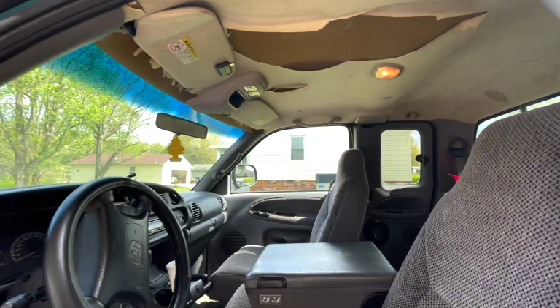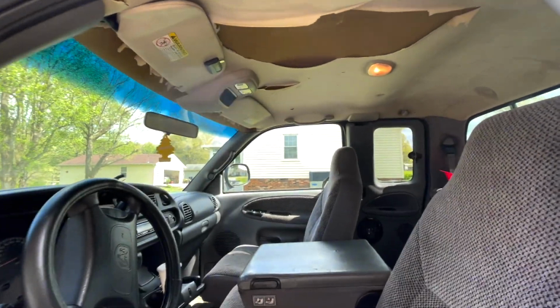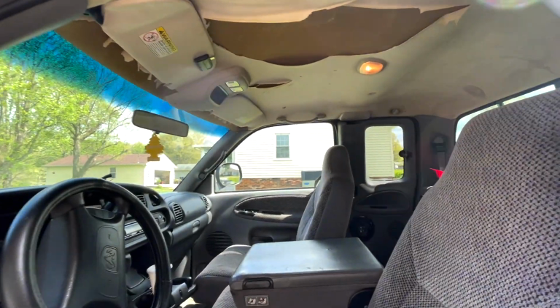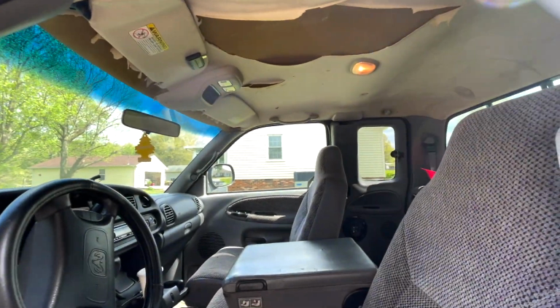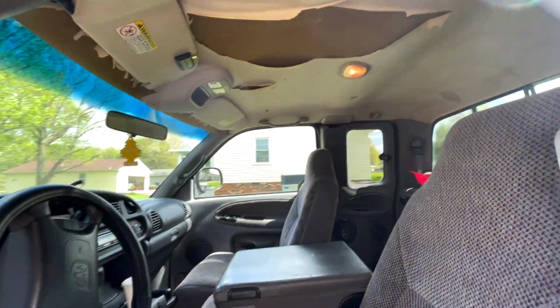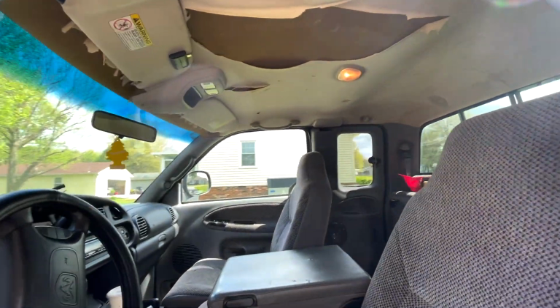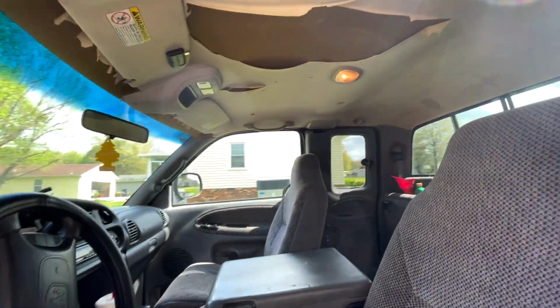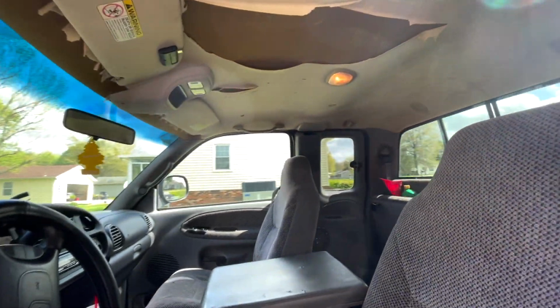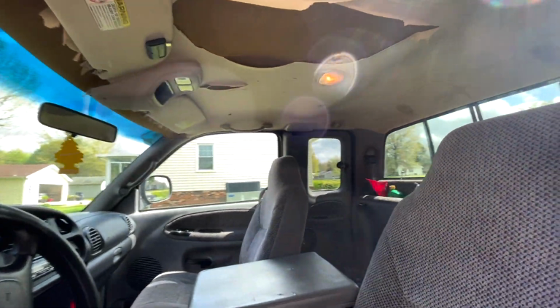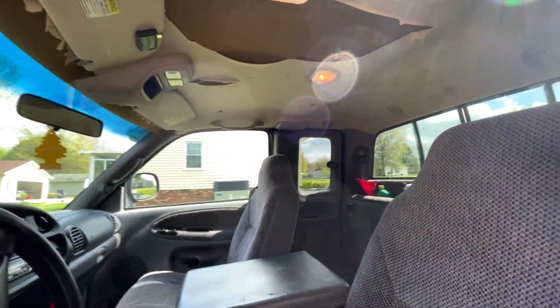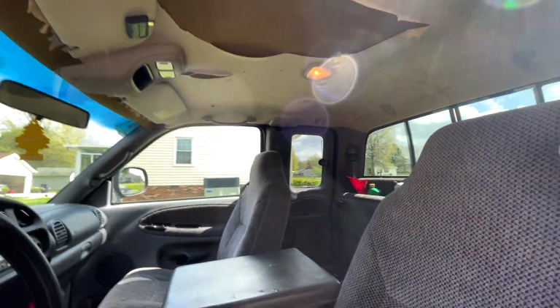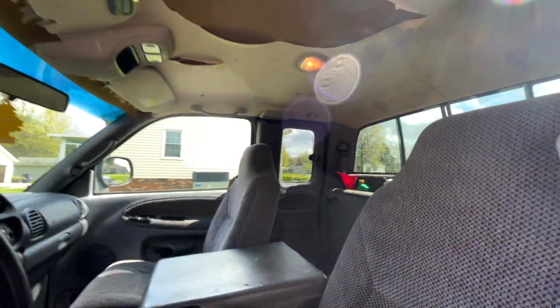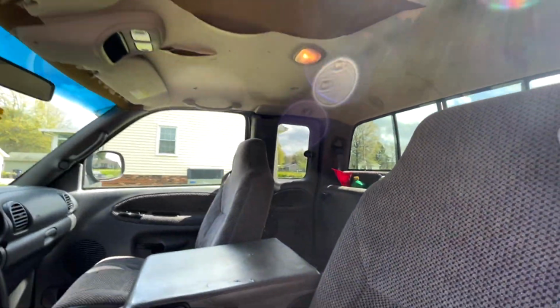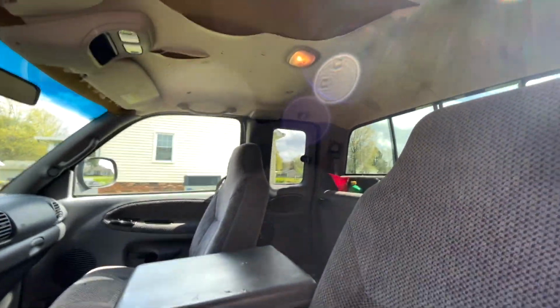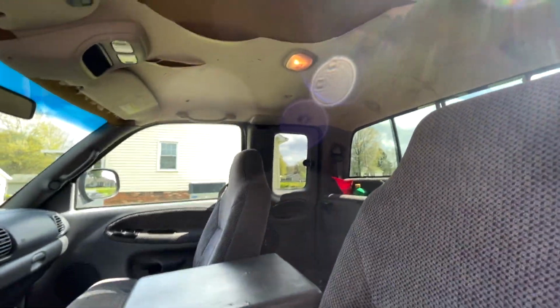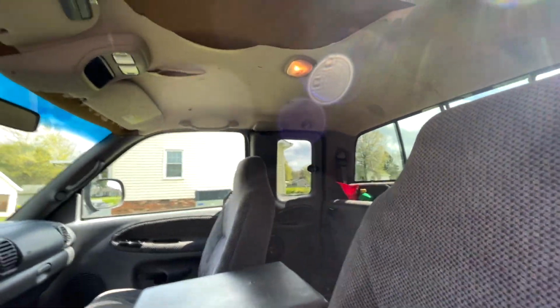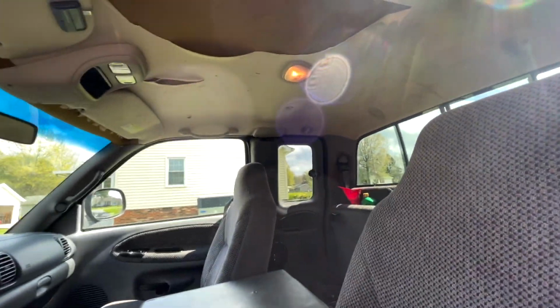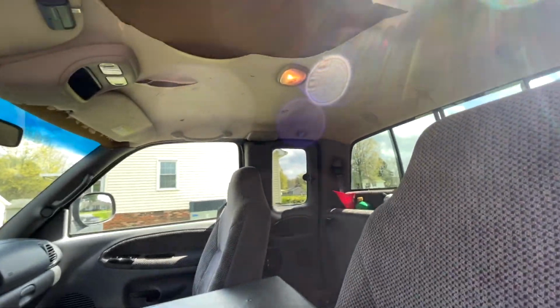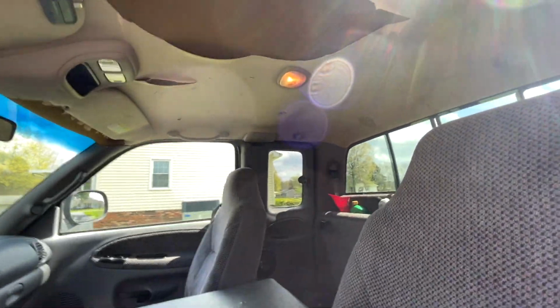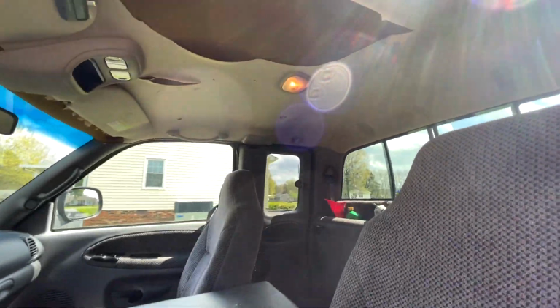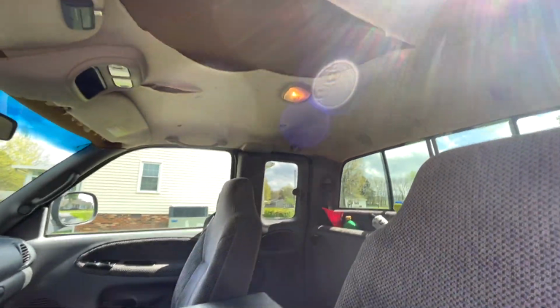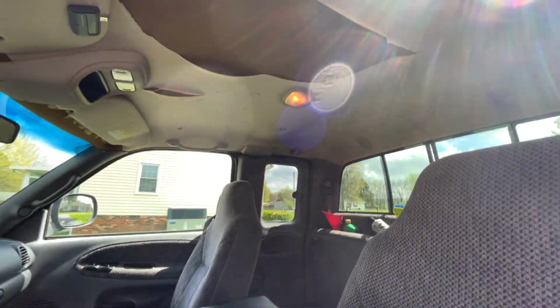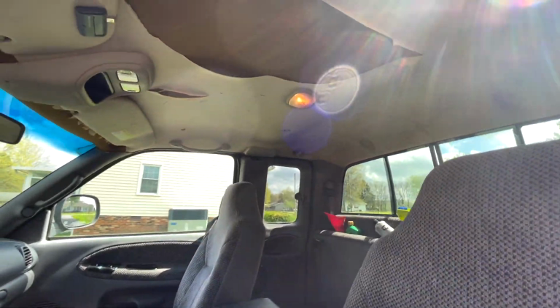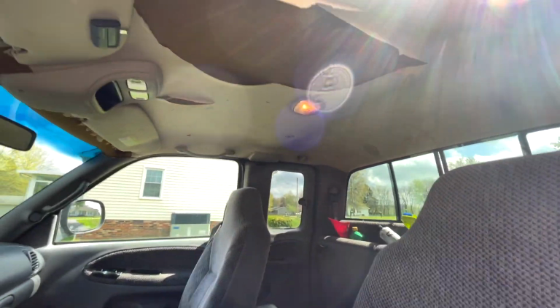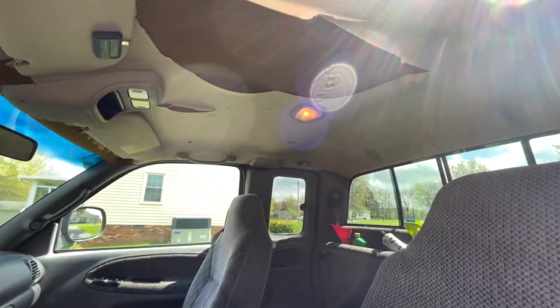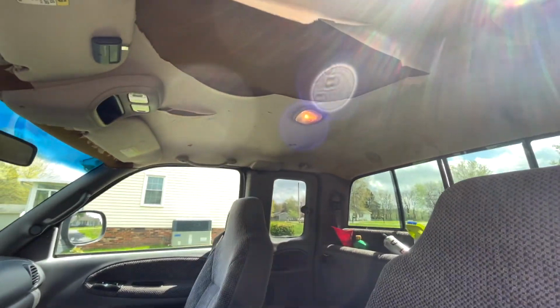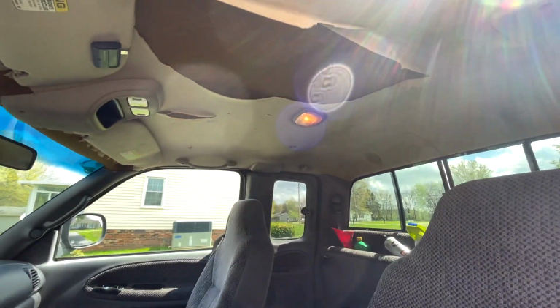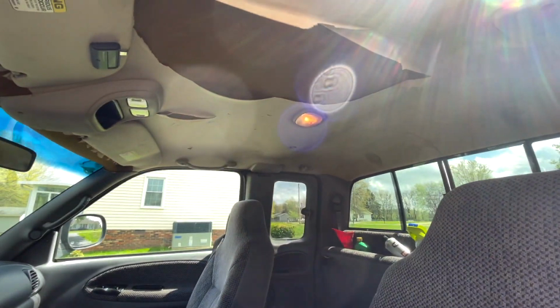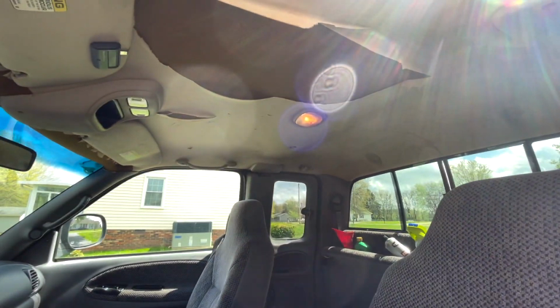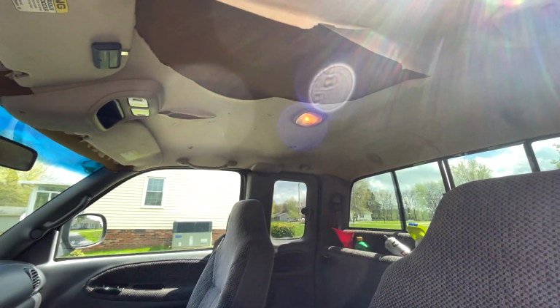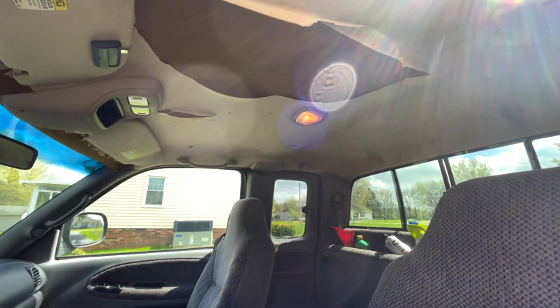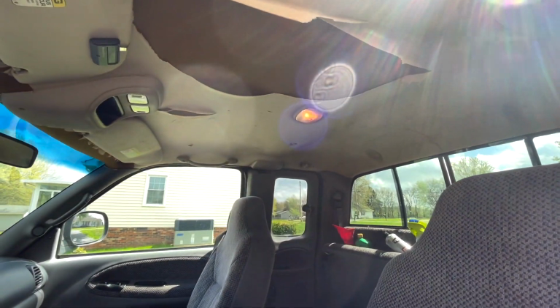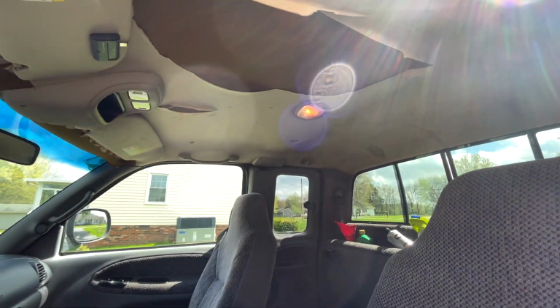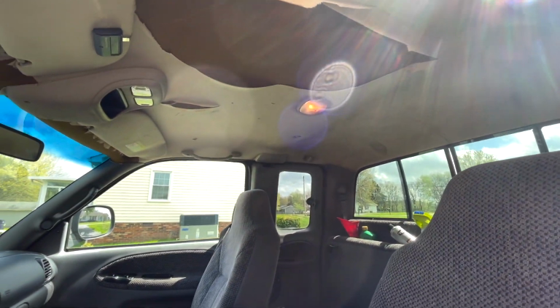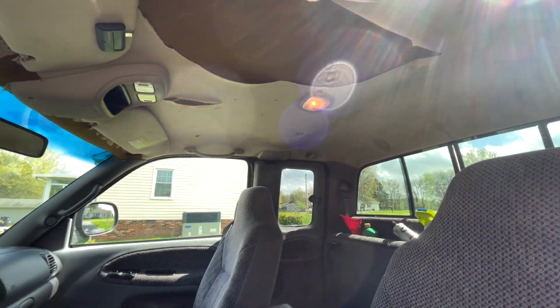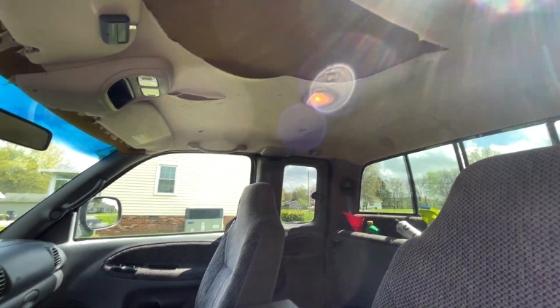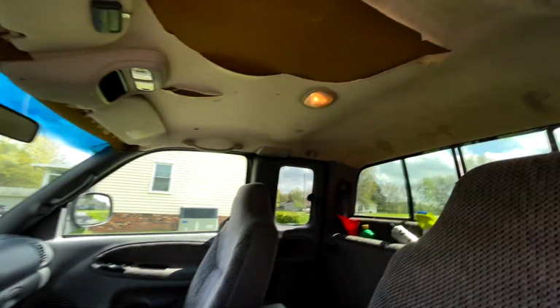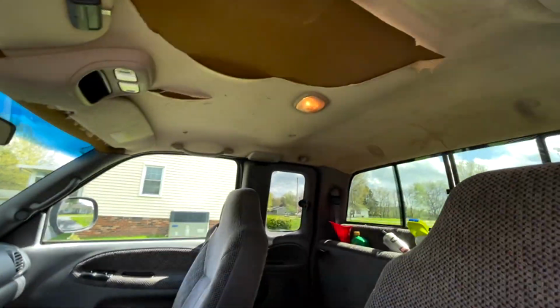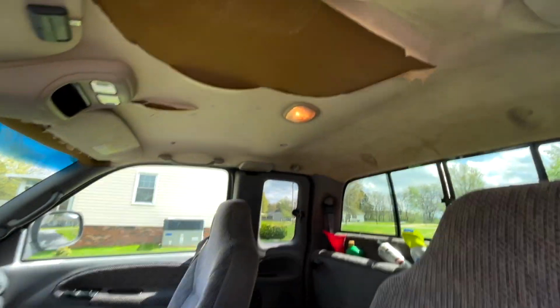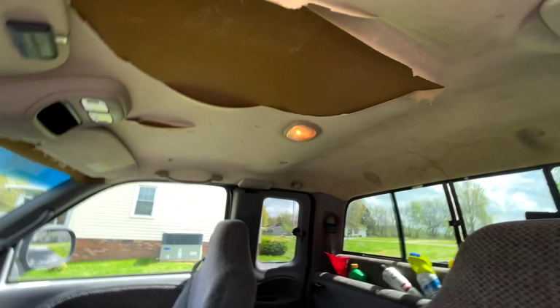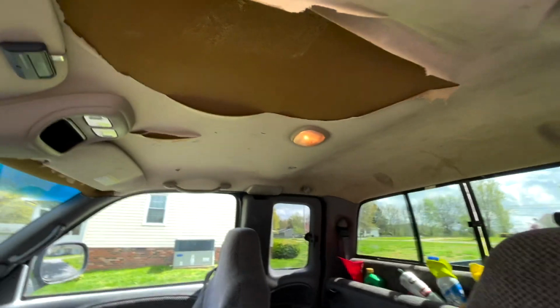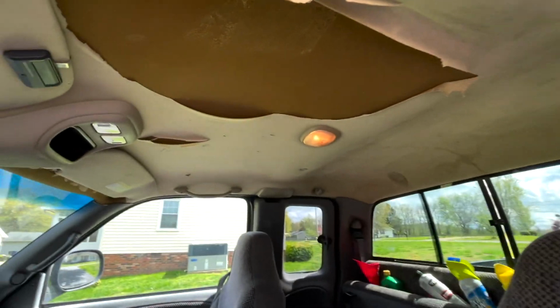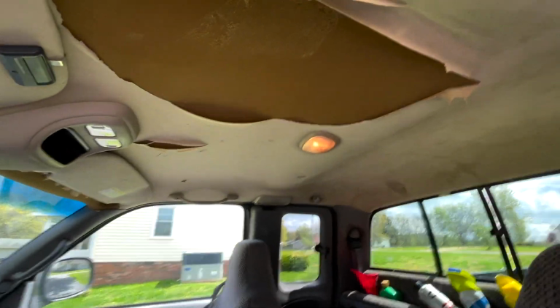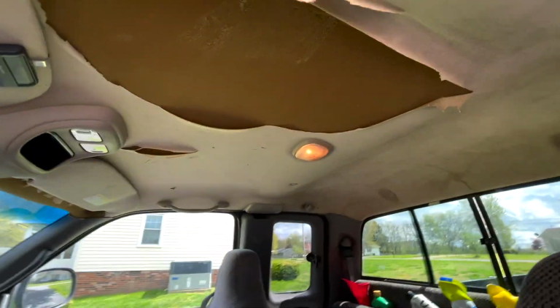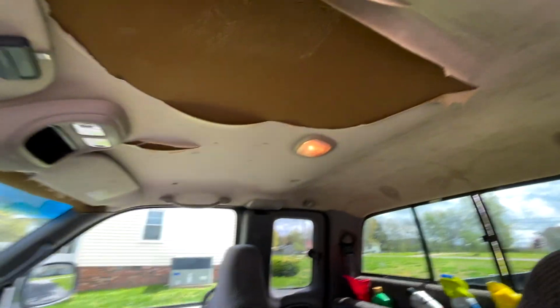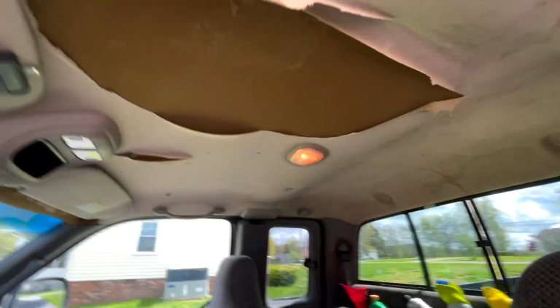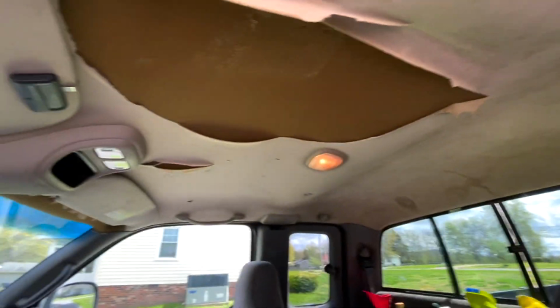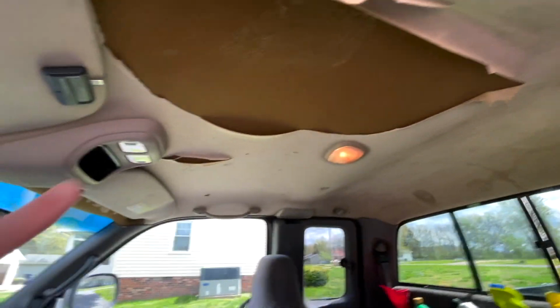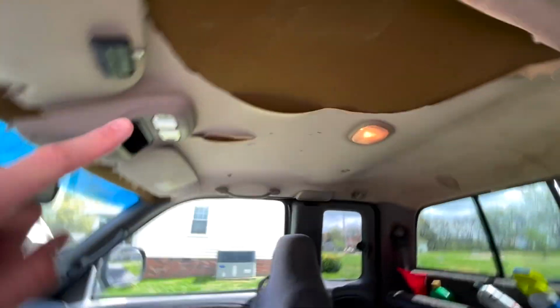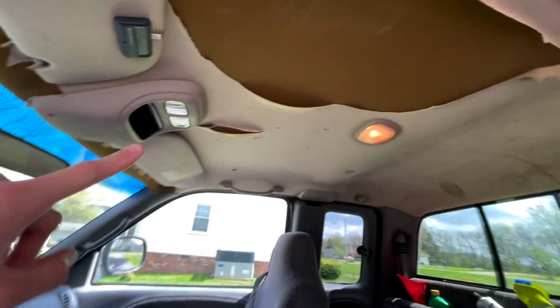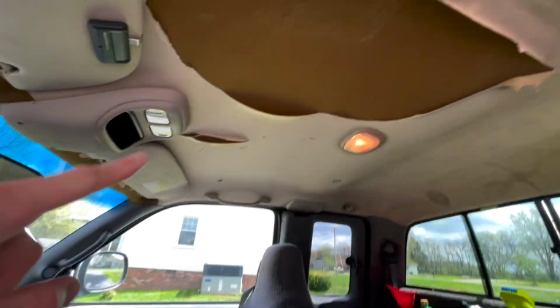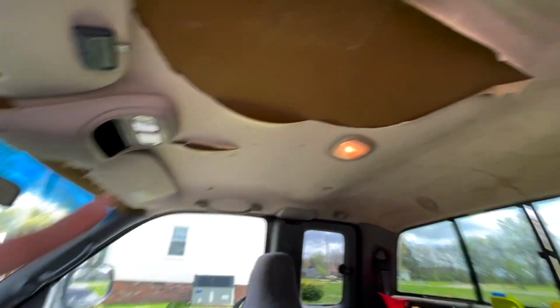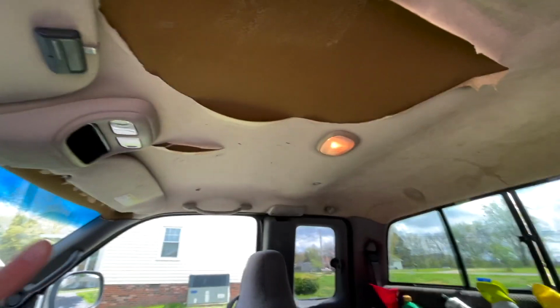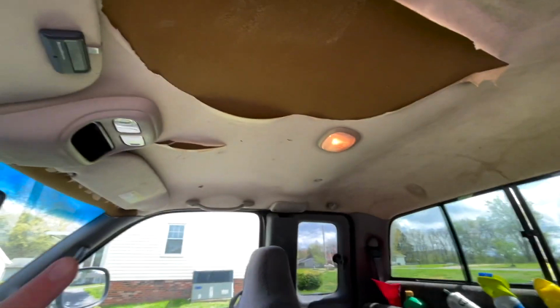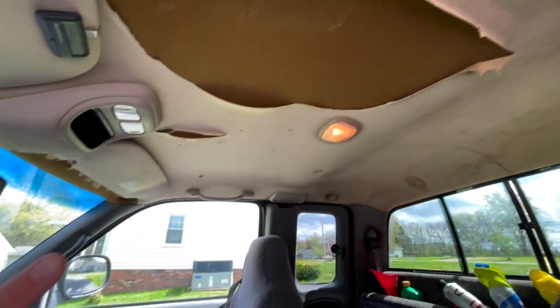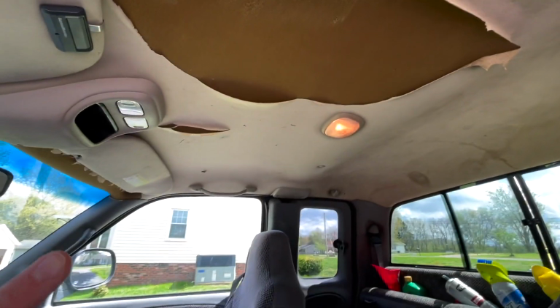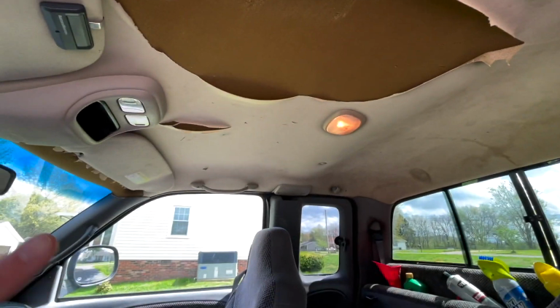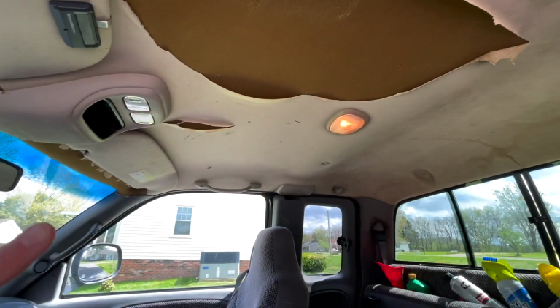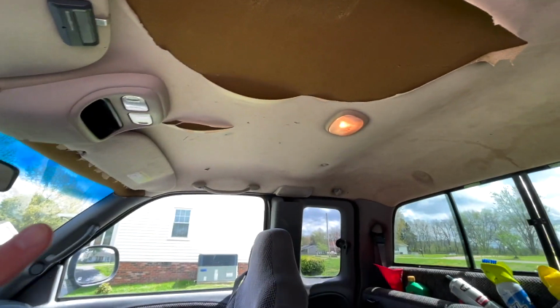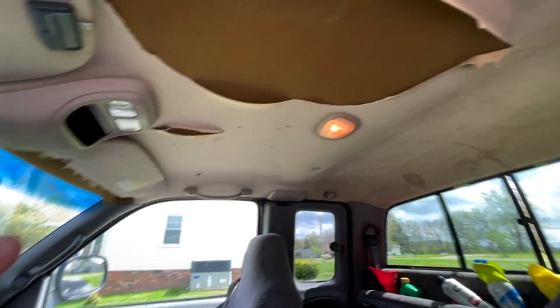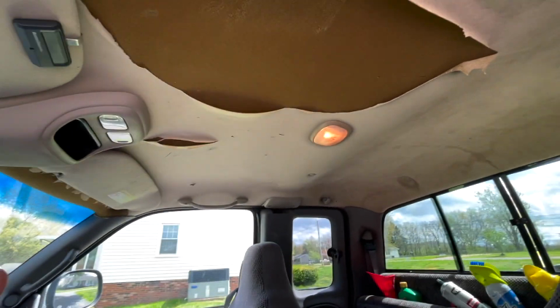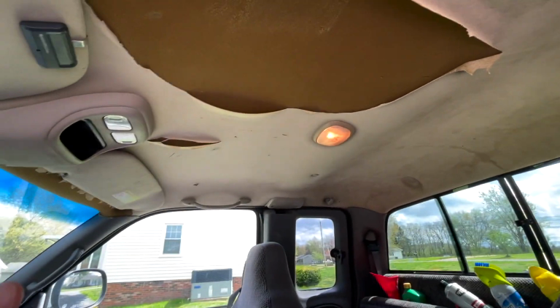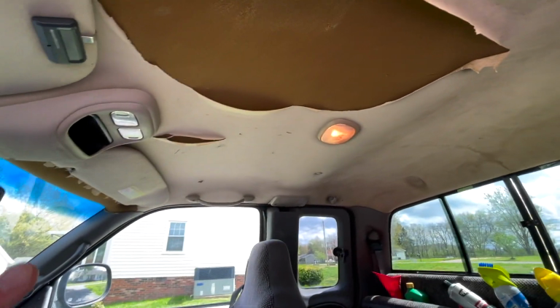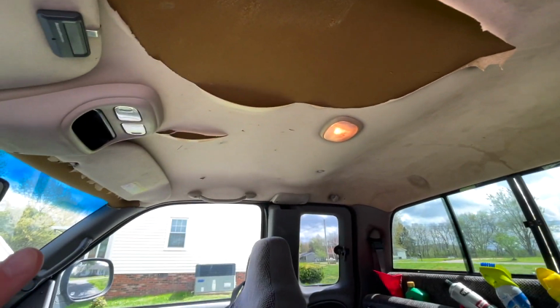What's going on ladies and gents of the internet? Tyler here with Random Automotive. Today we're going to work on replacing the headliner in the truck.